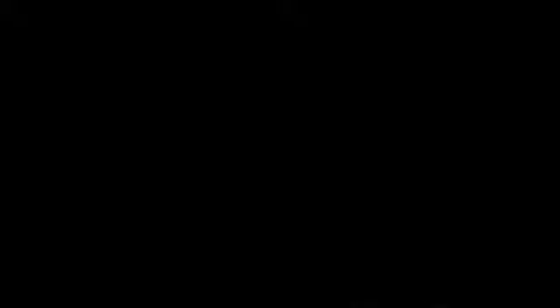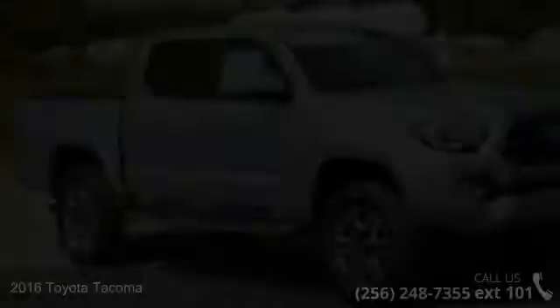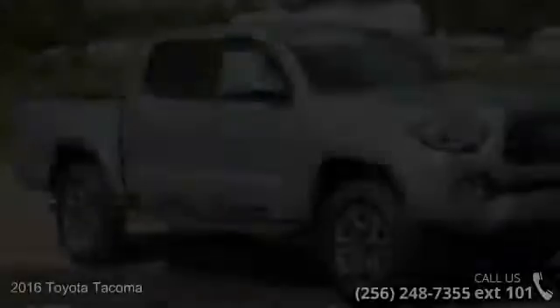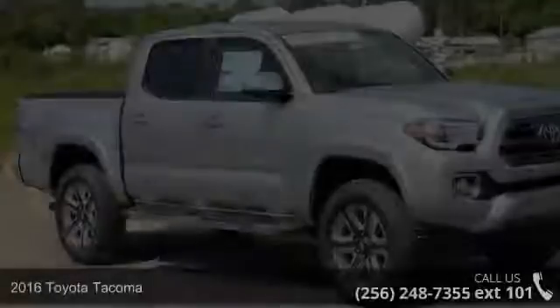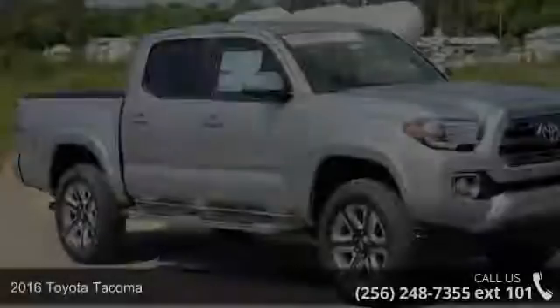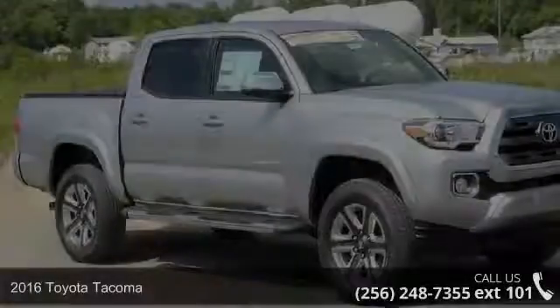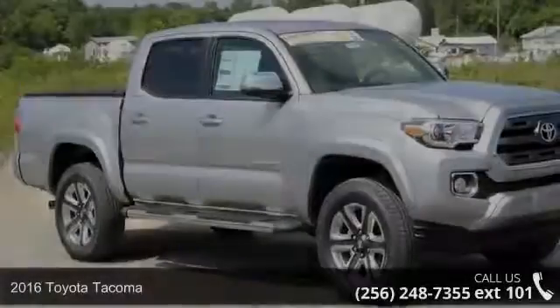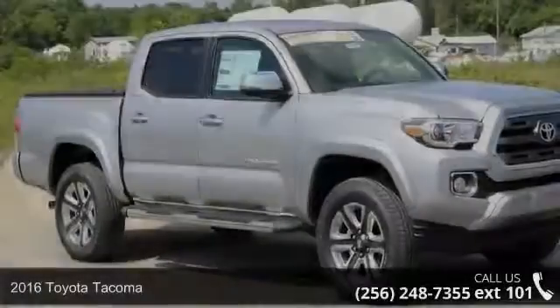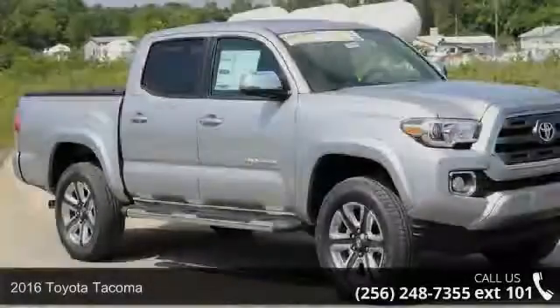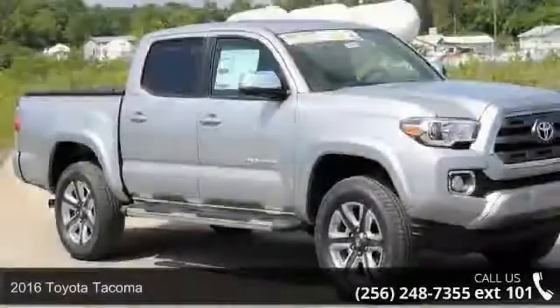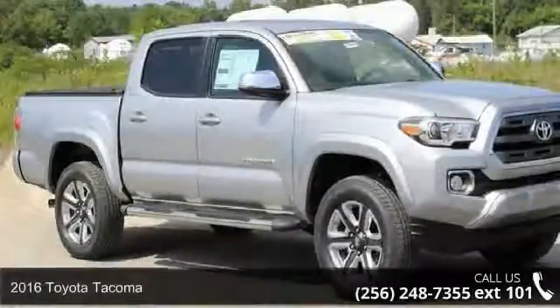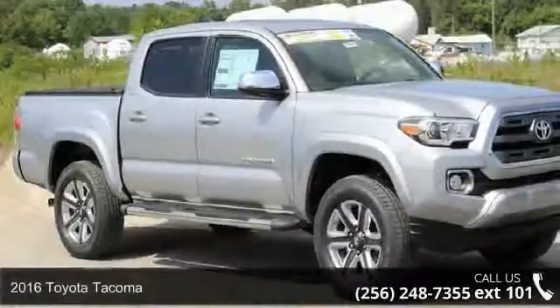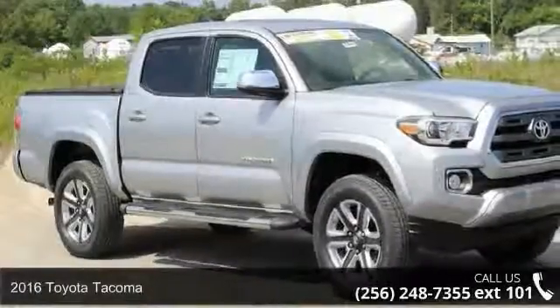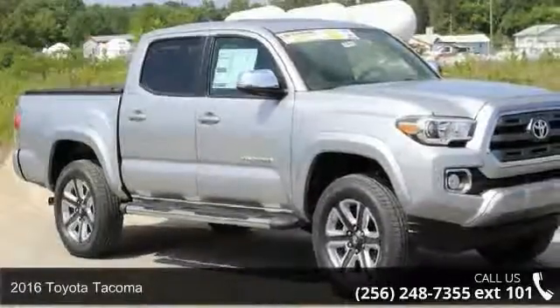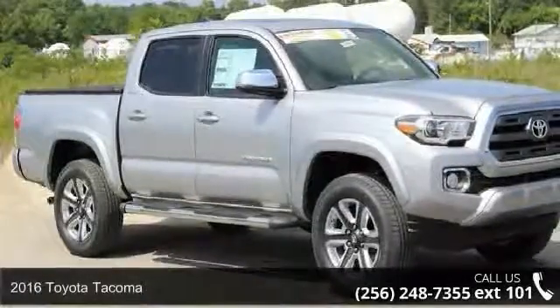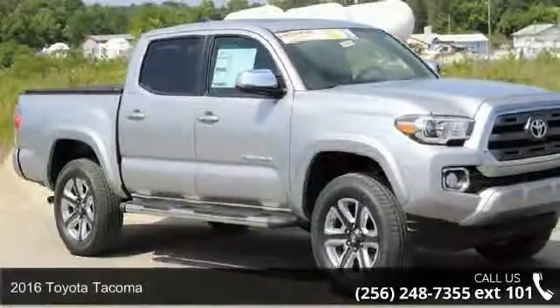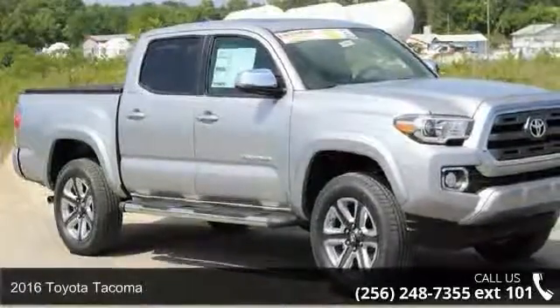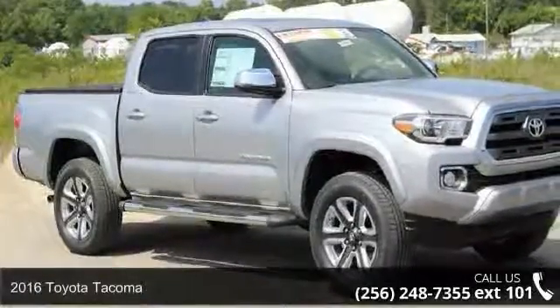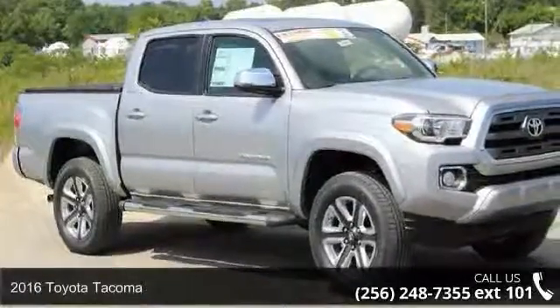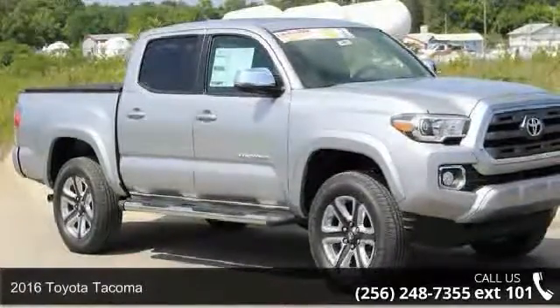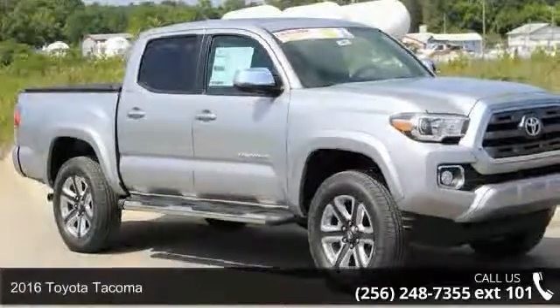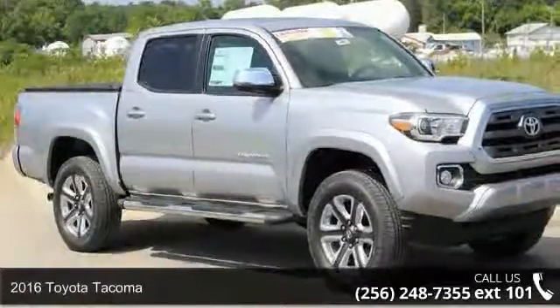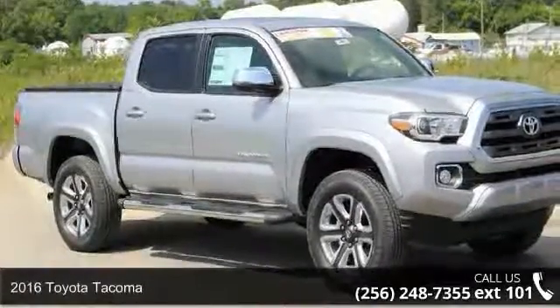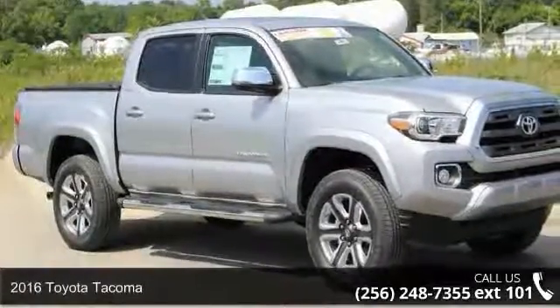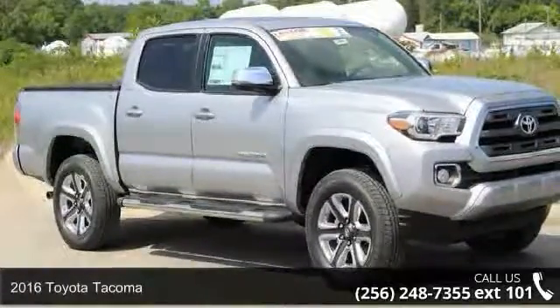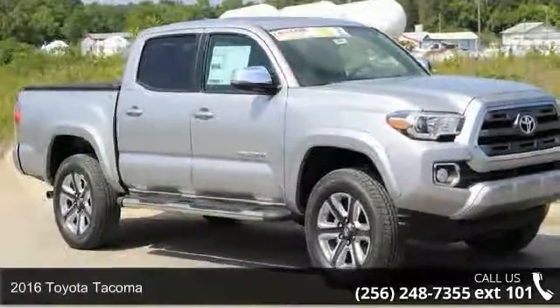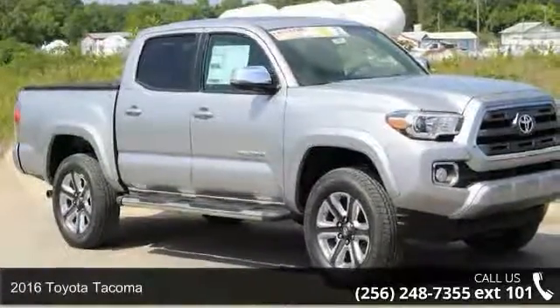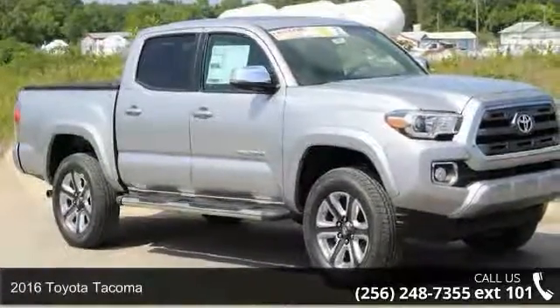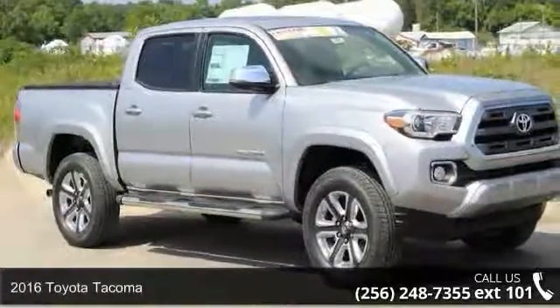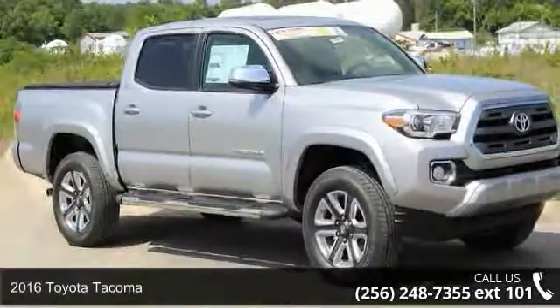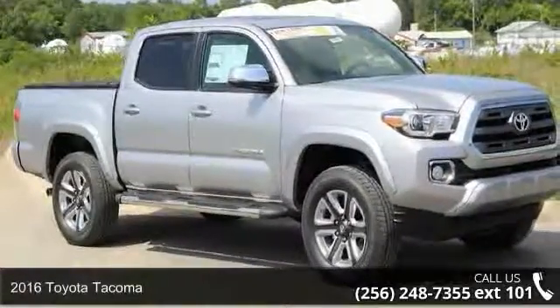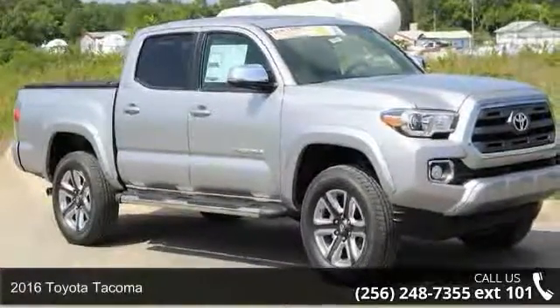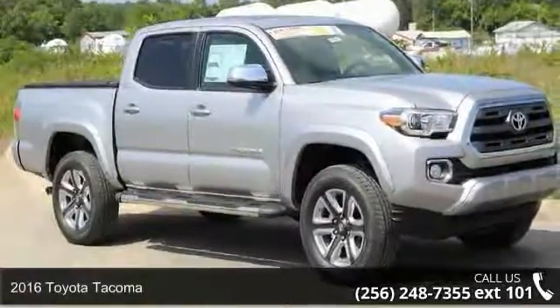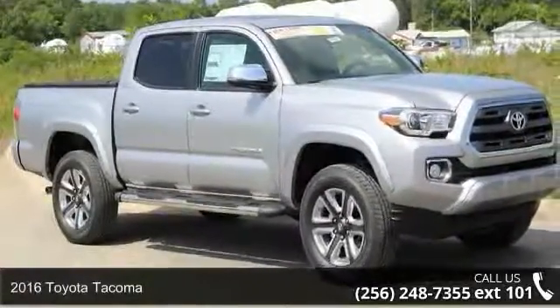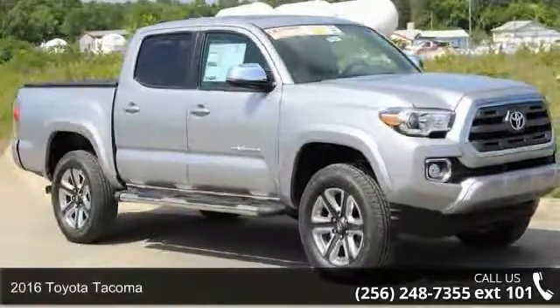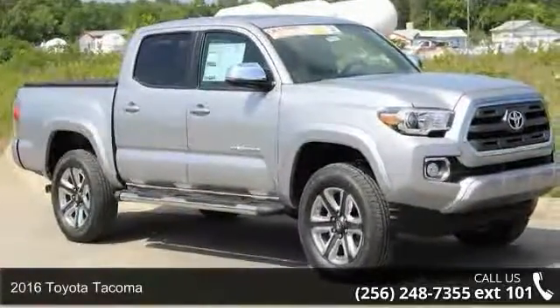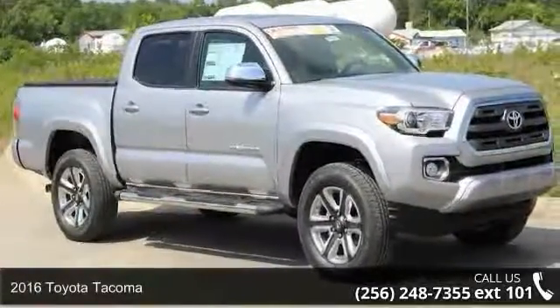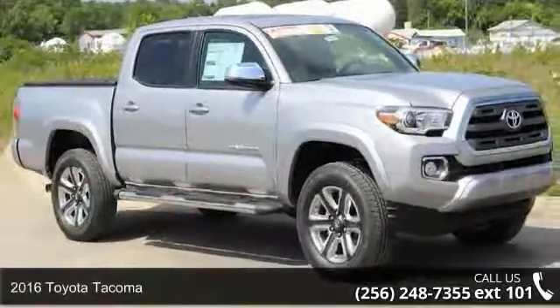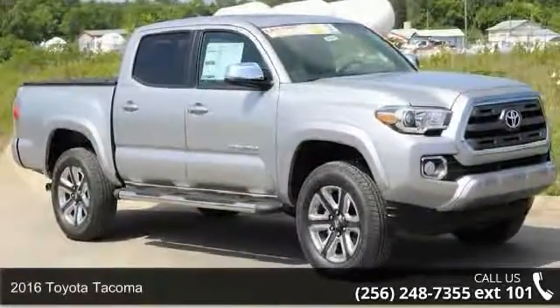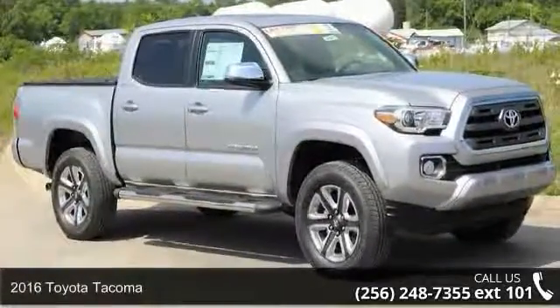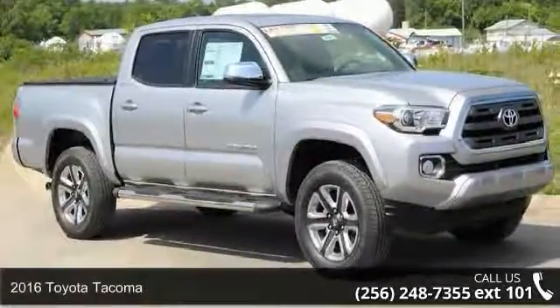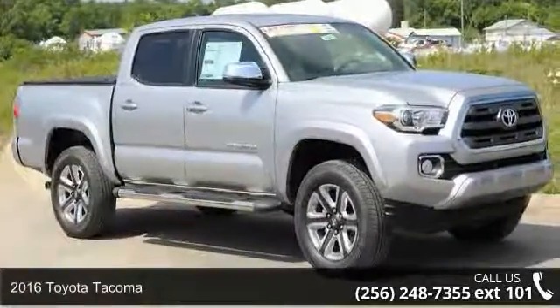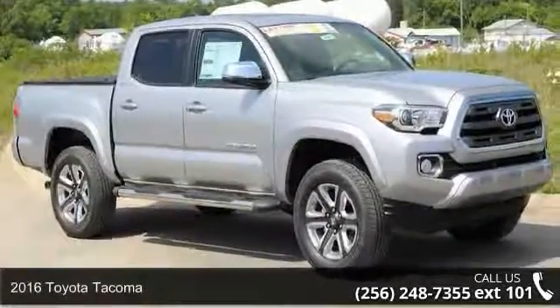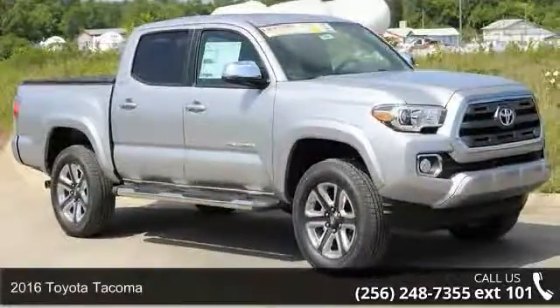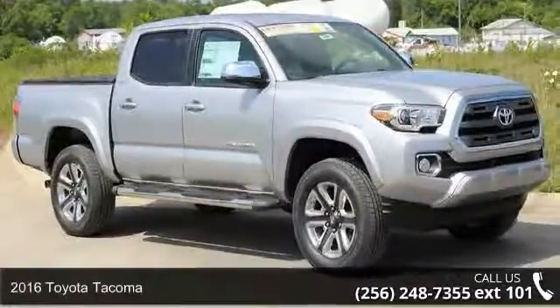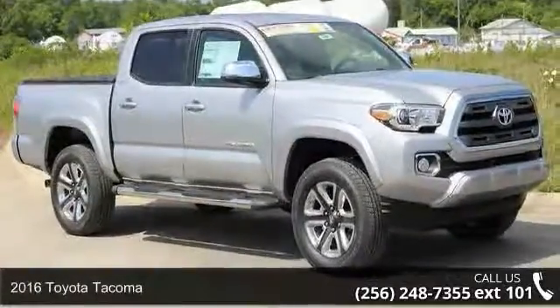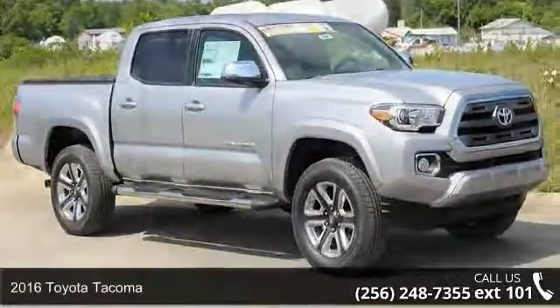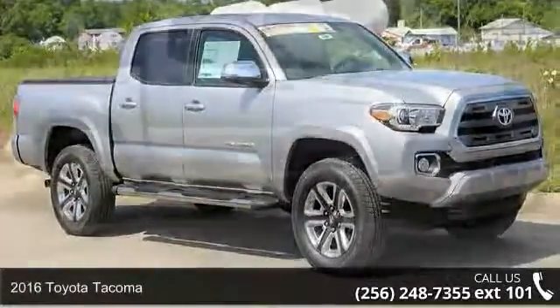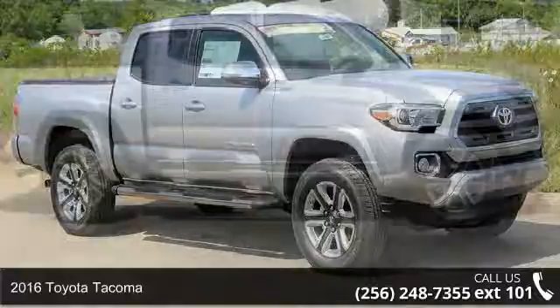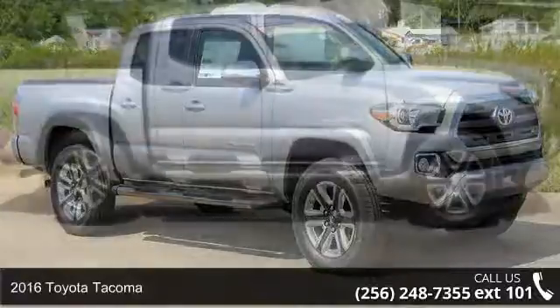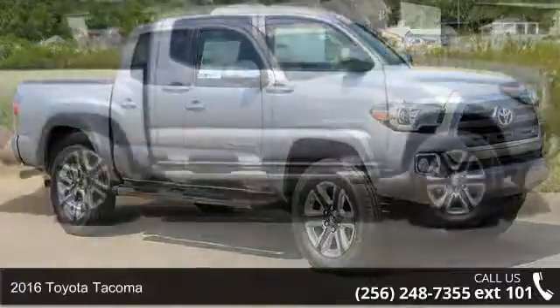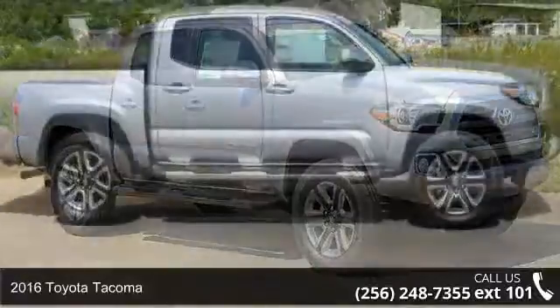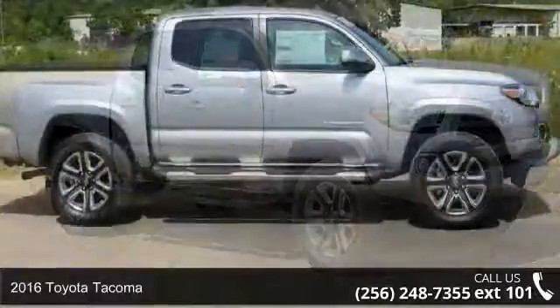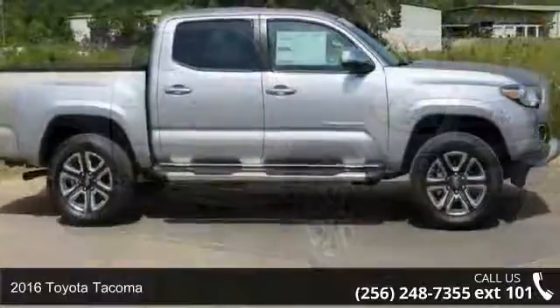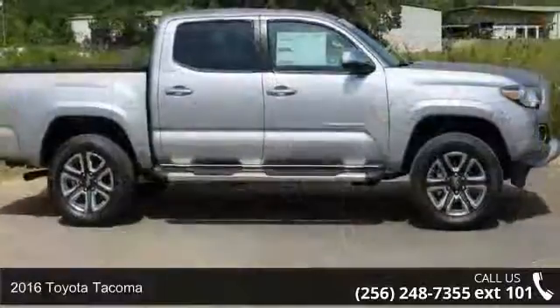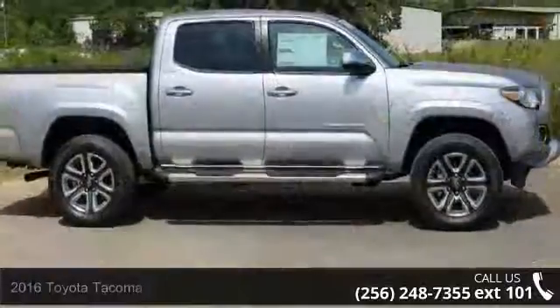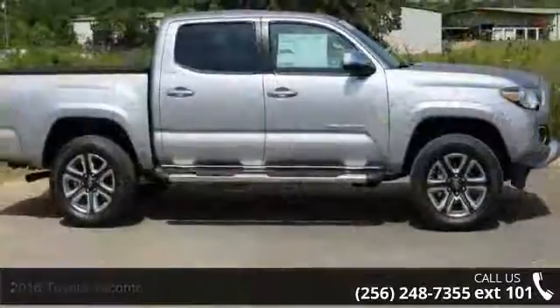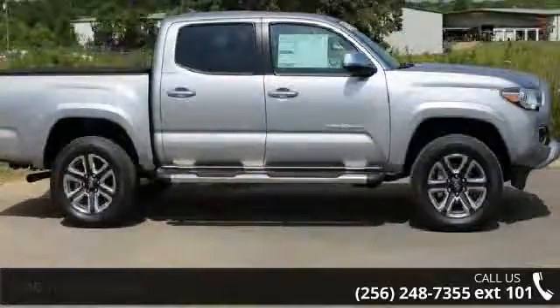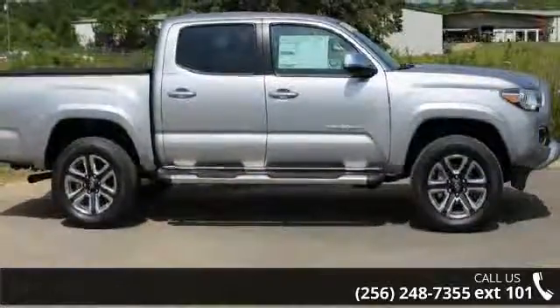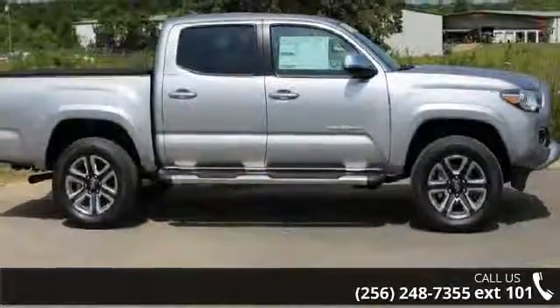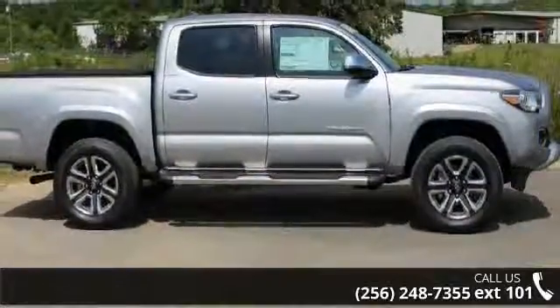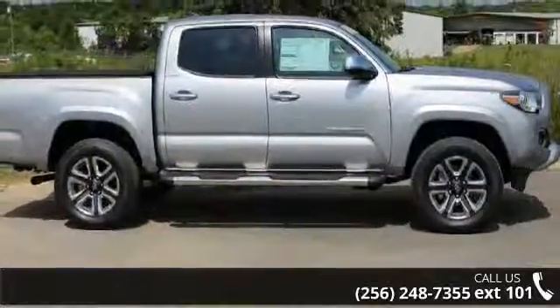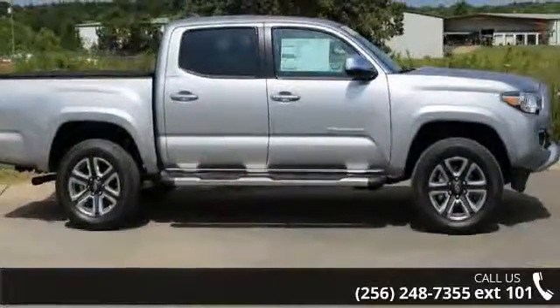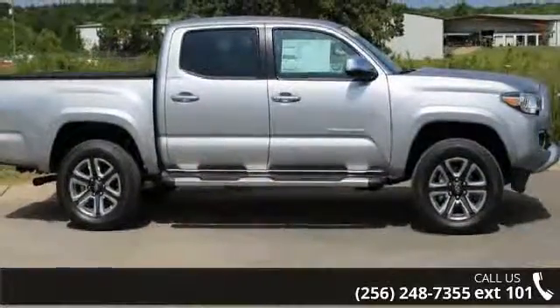Step into the 2016 Toyota Tacoma. If you are looking for a first-rate auto, this one could be yours today.